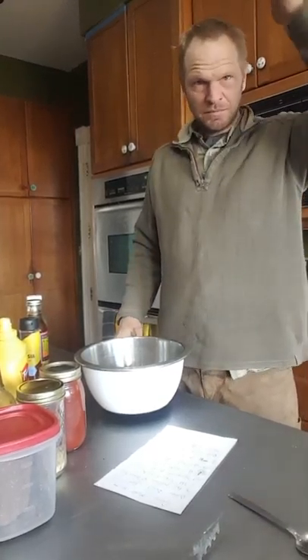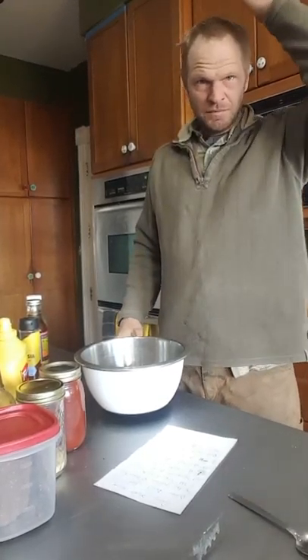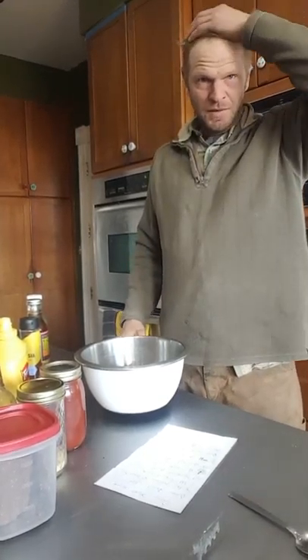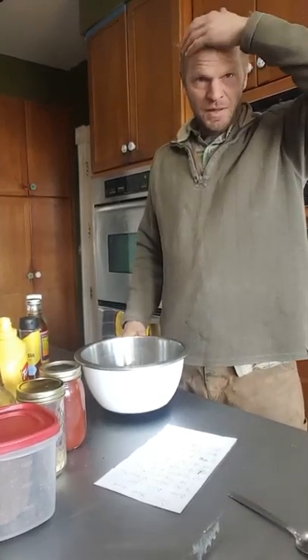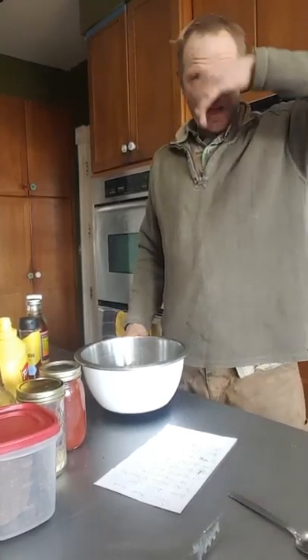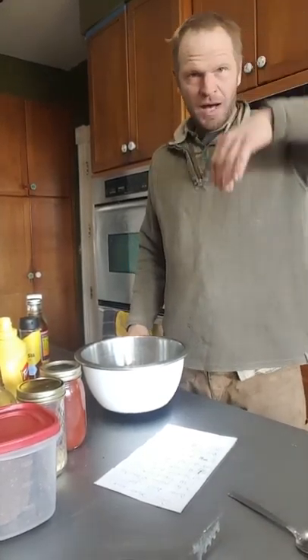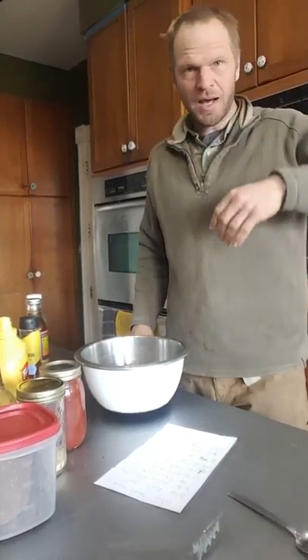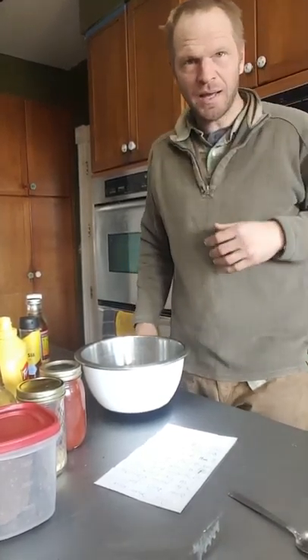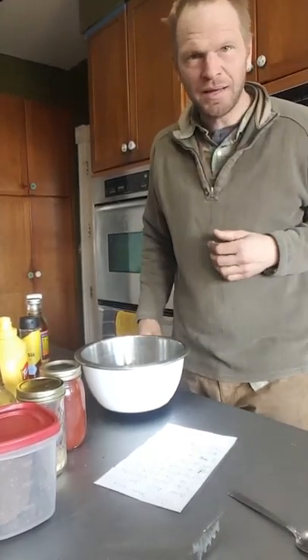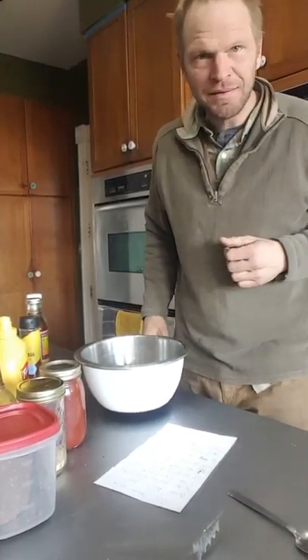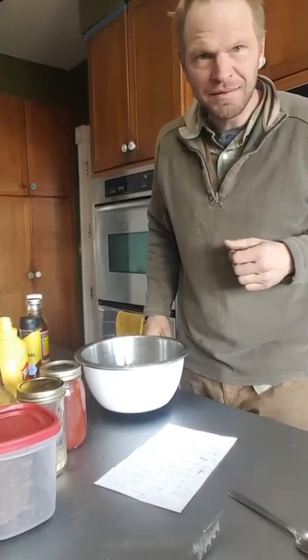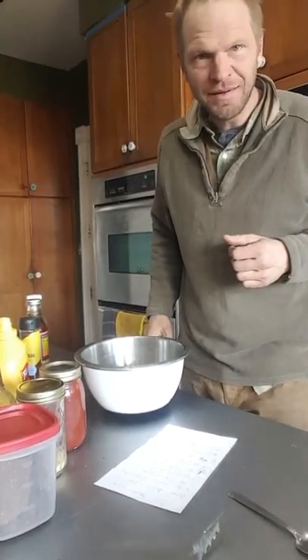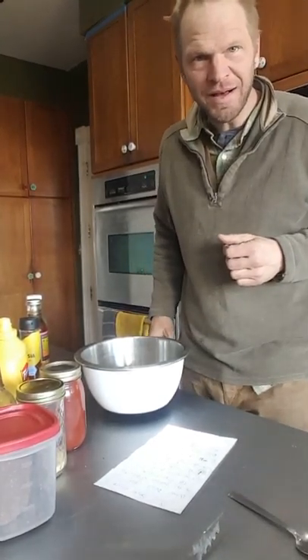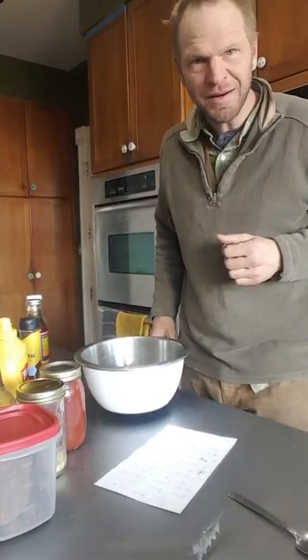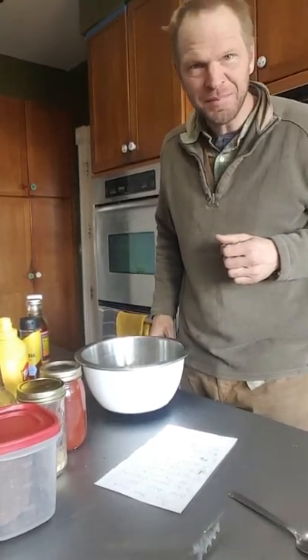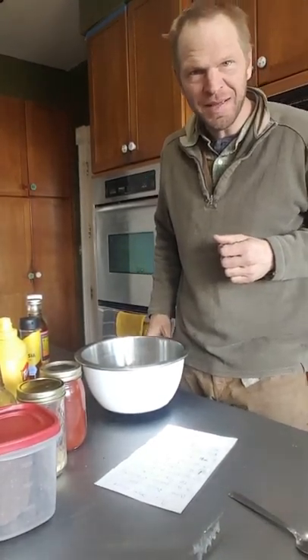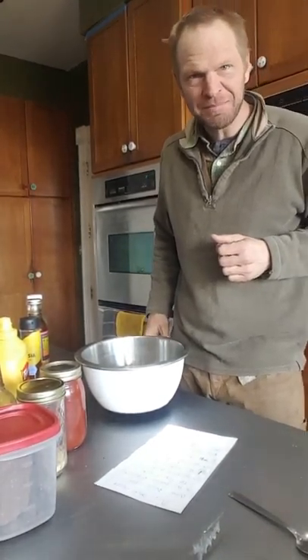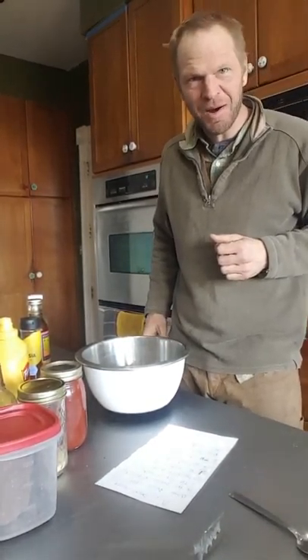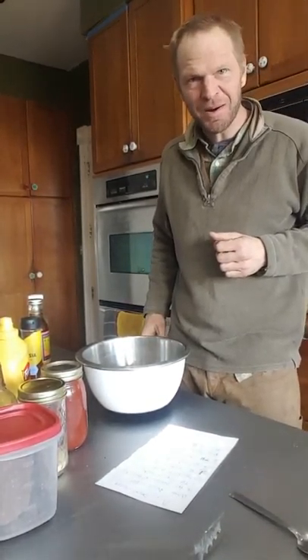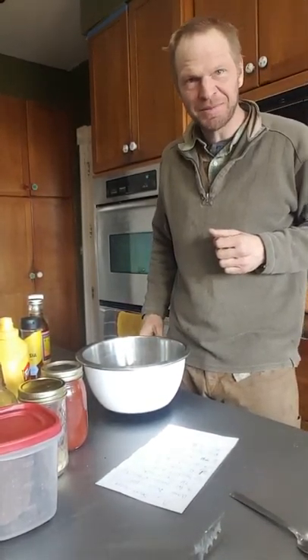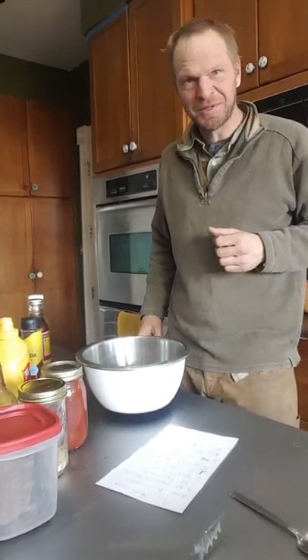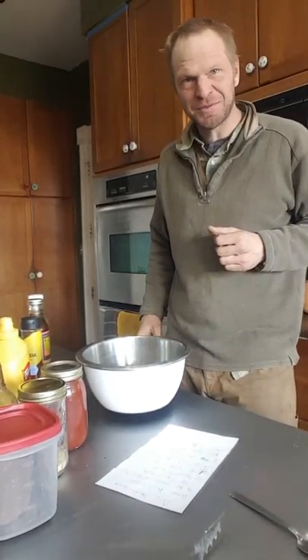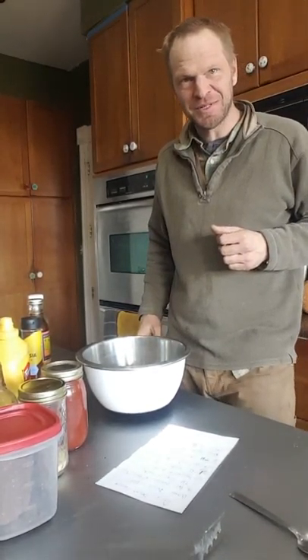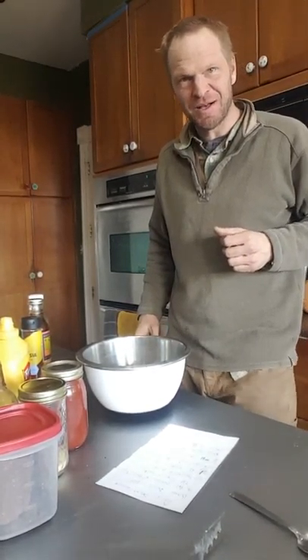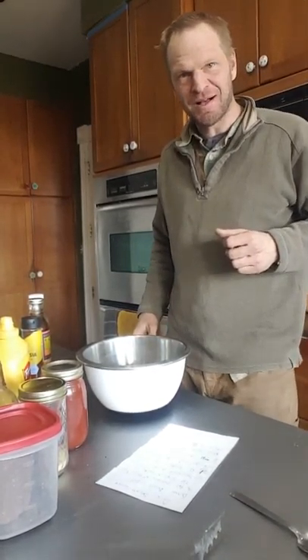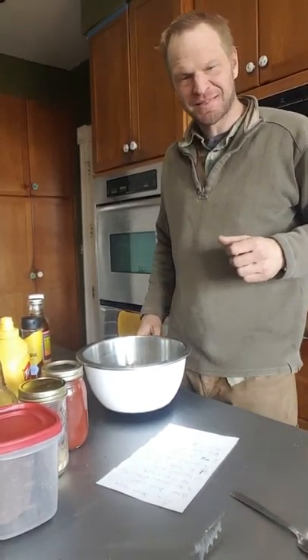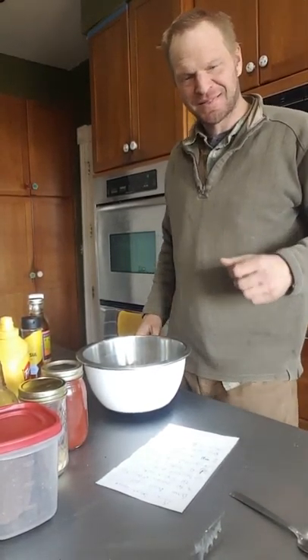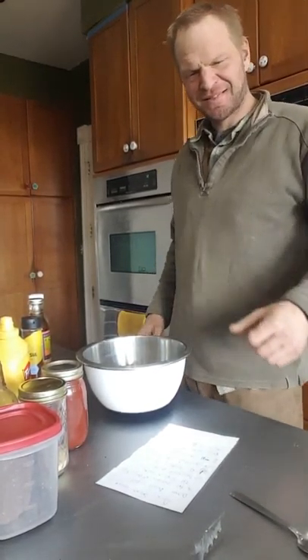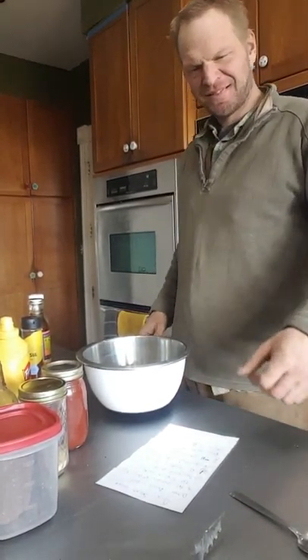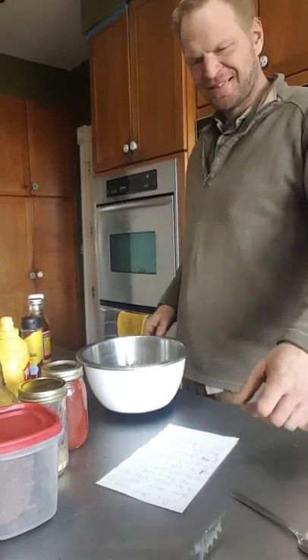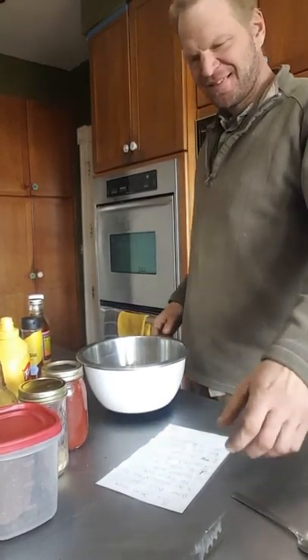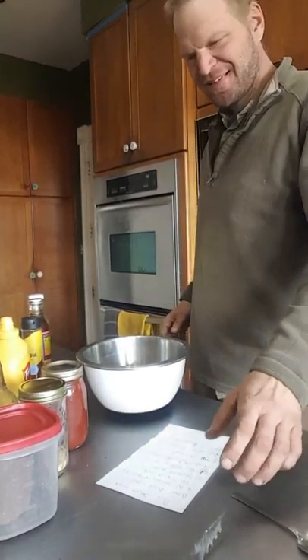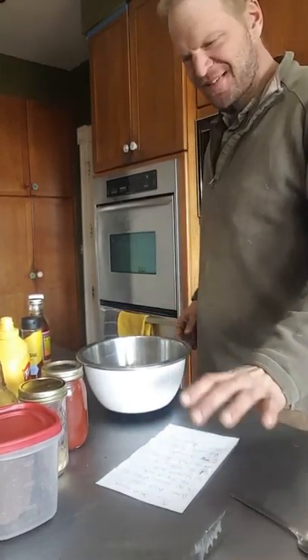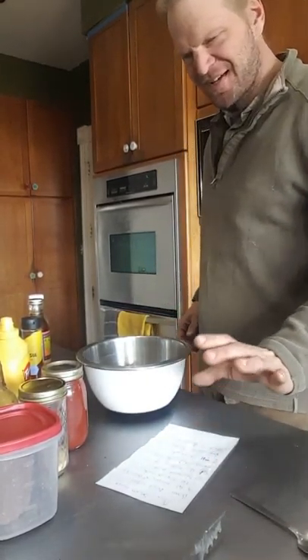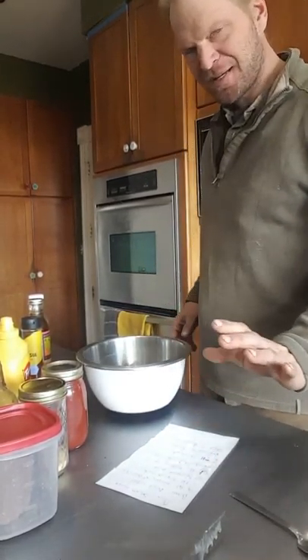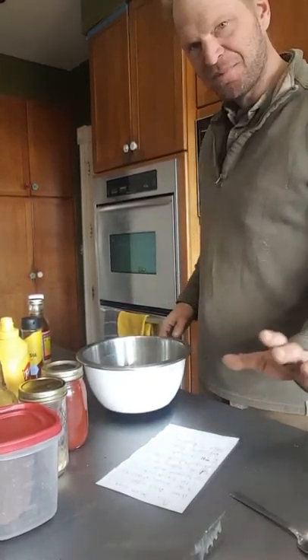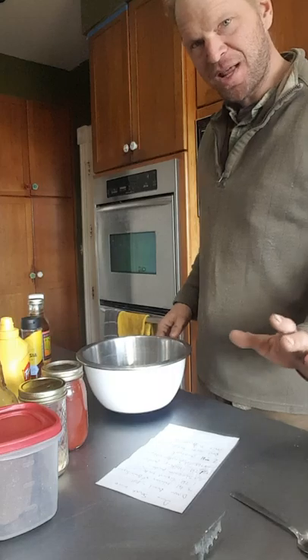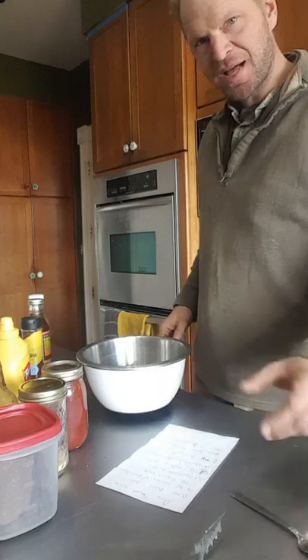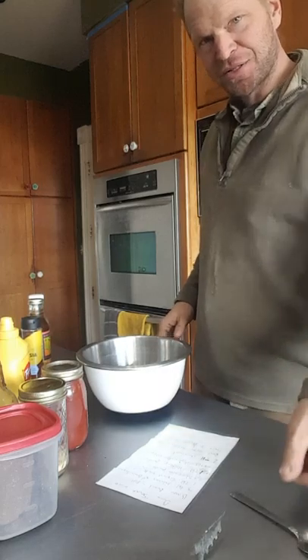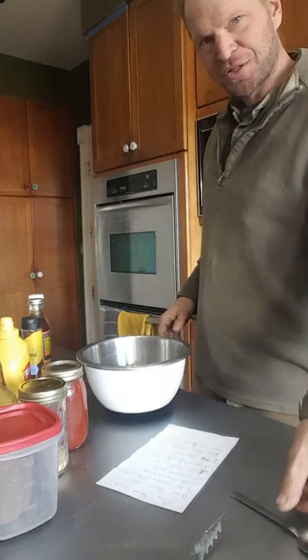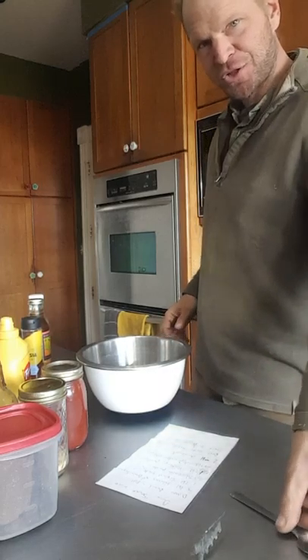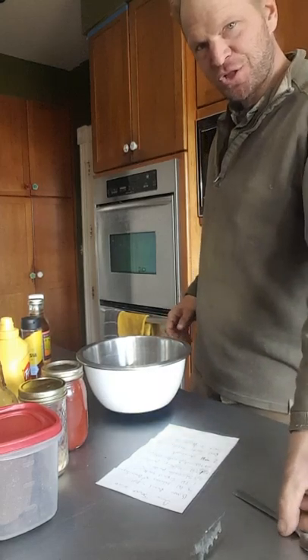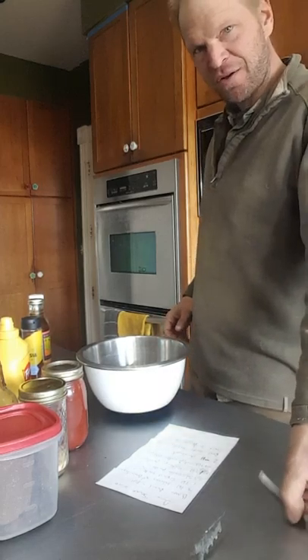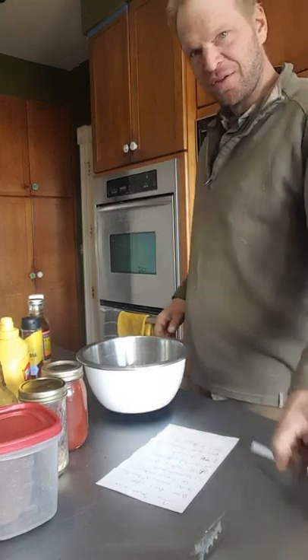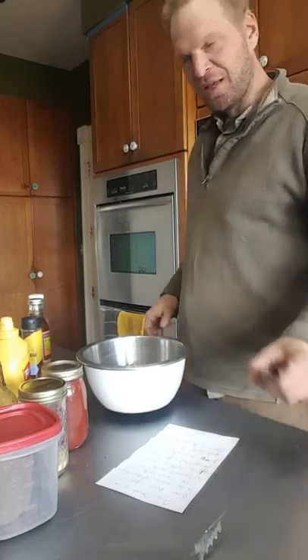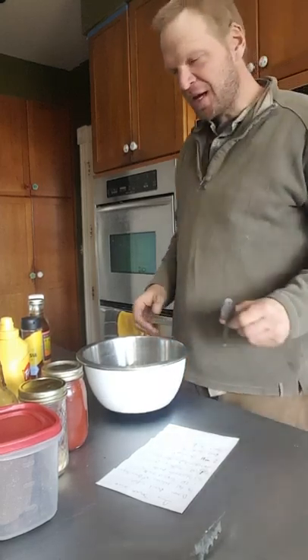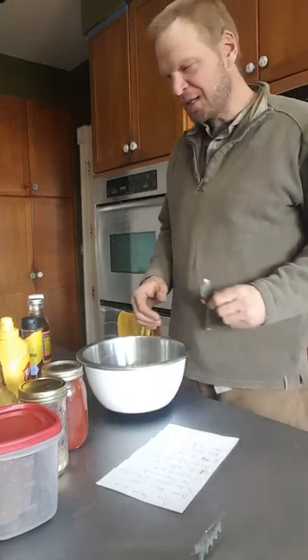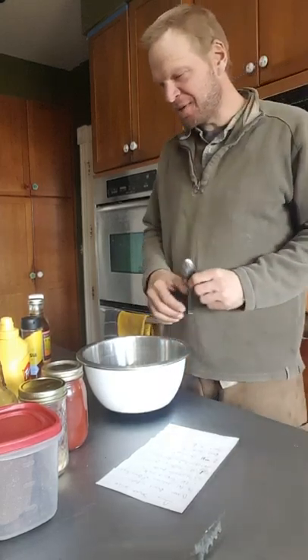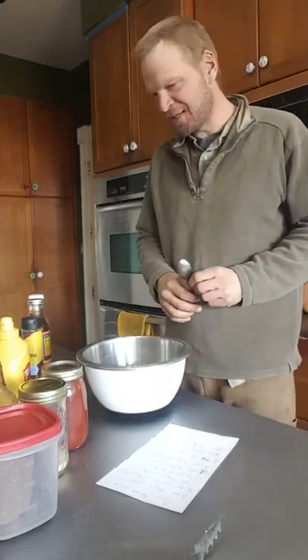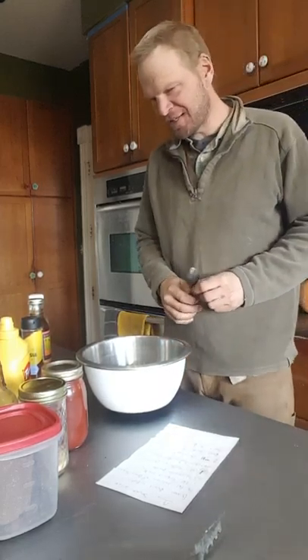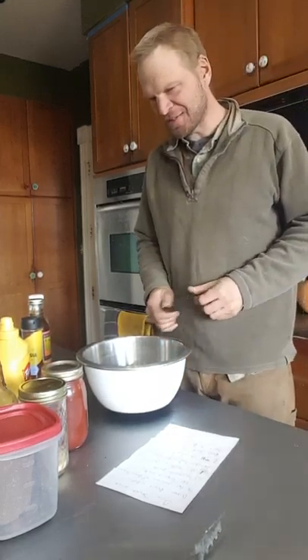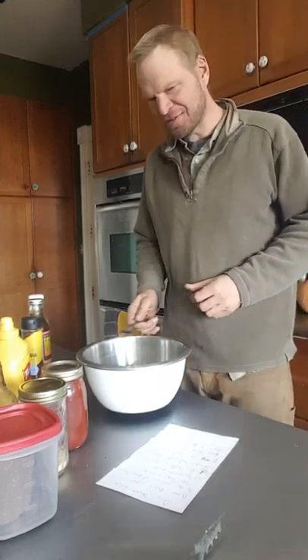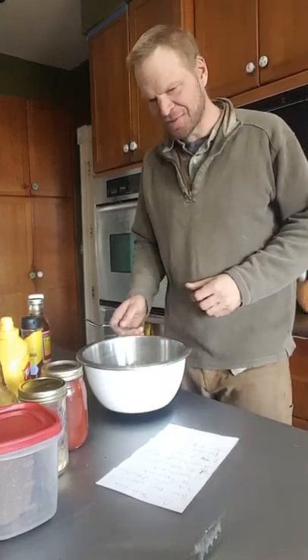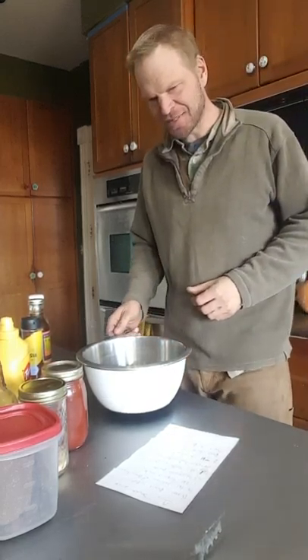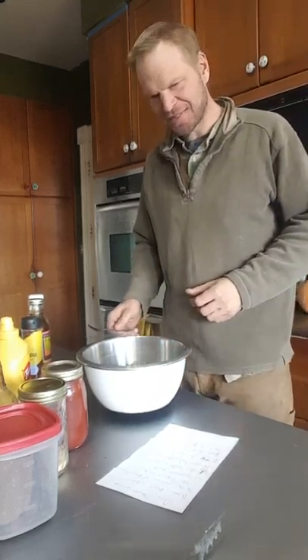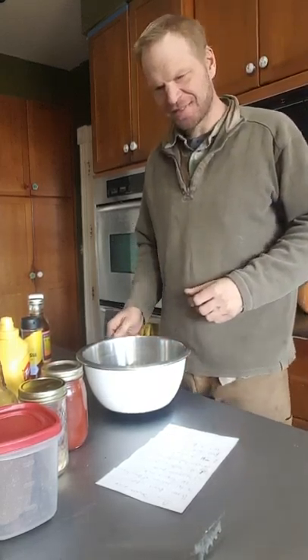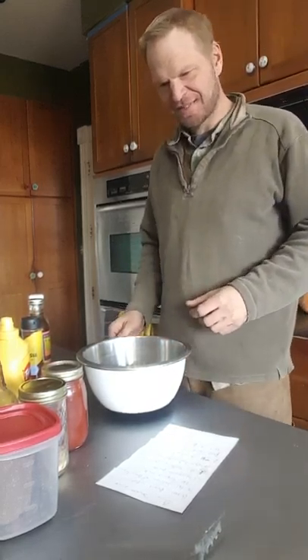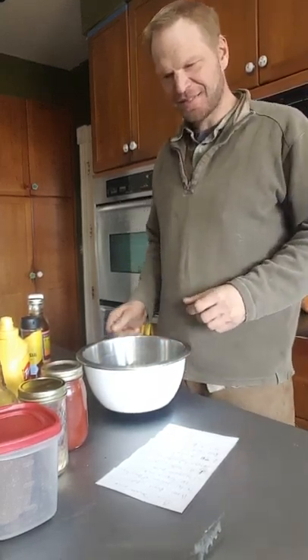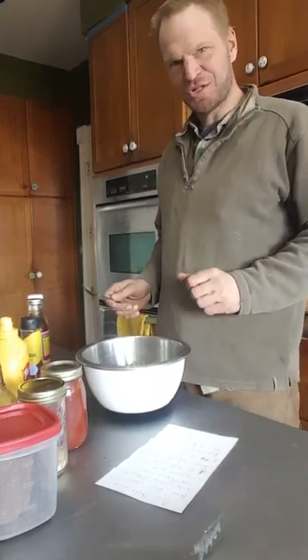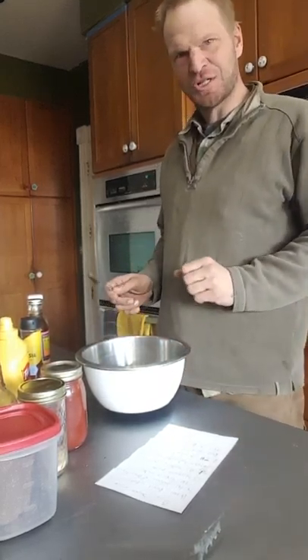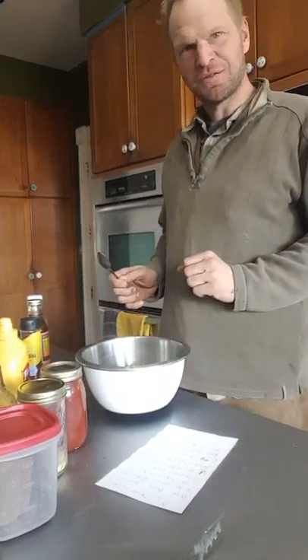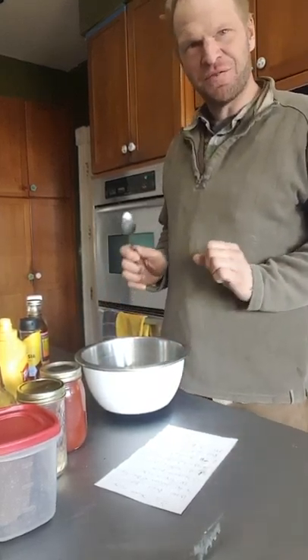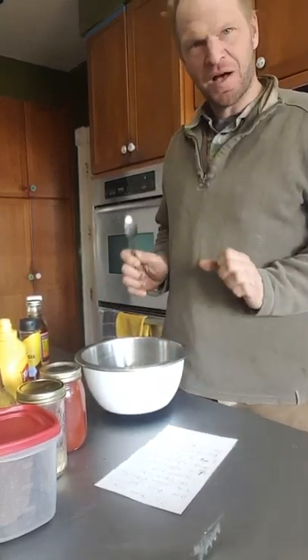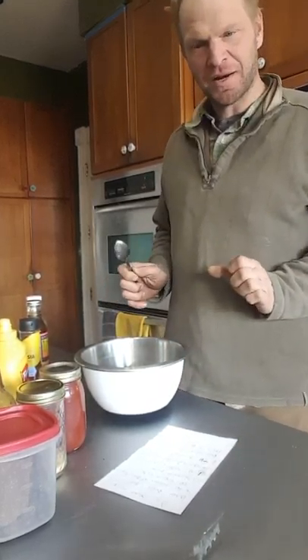Okay, how to make barbecue sauce. I am not chef-y. Anybody can do this. It's just fun.